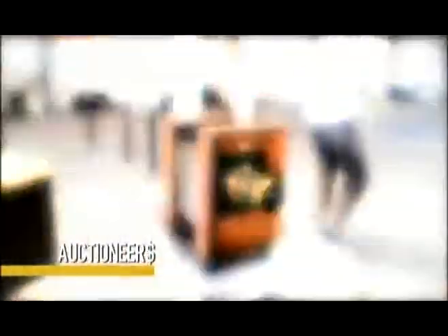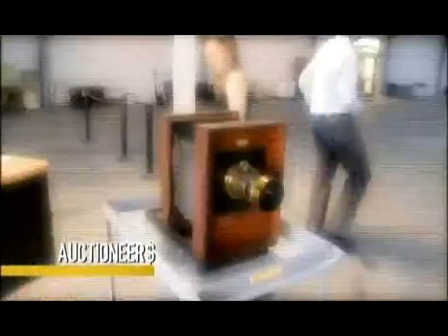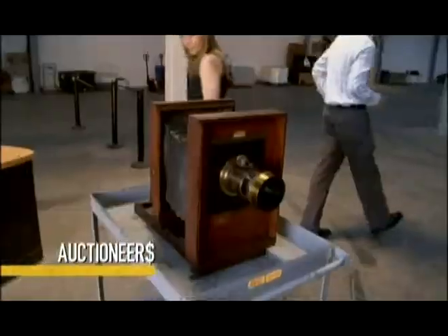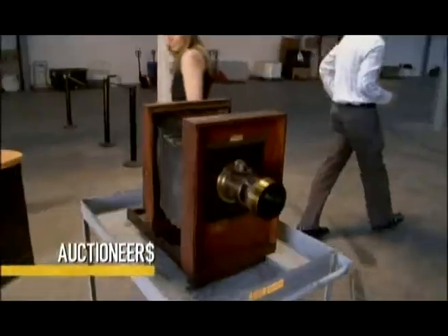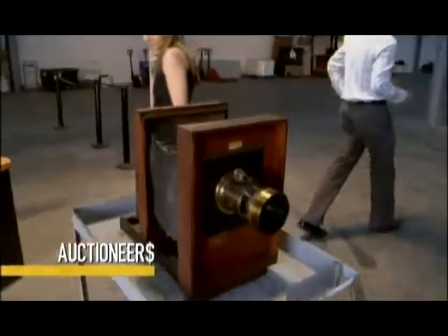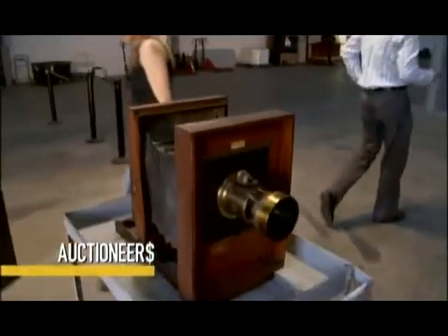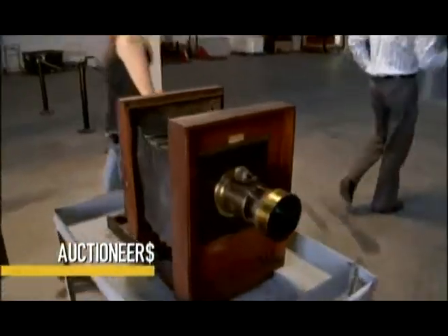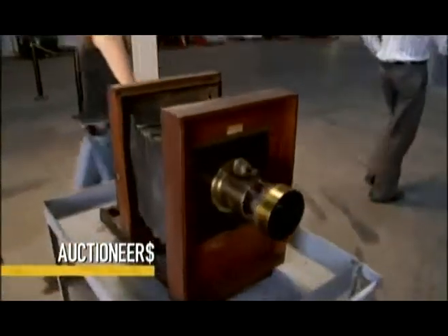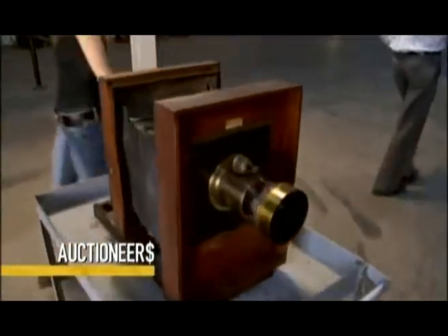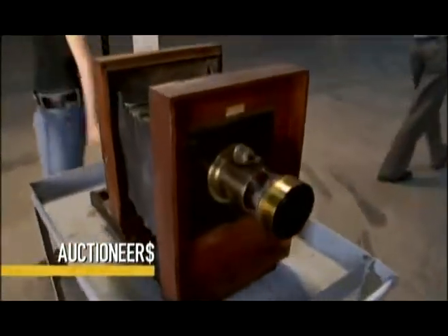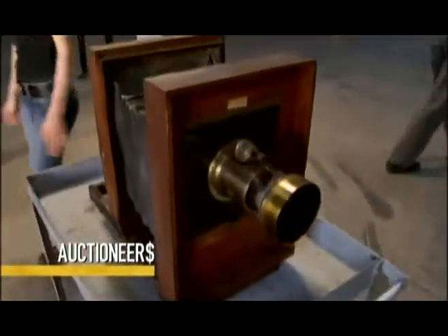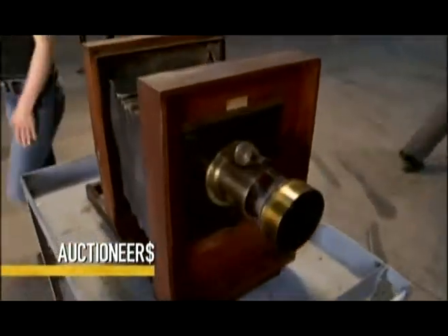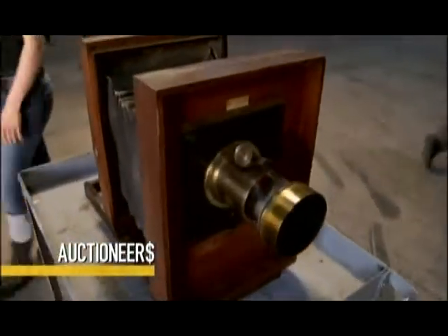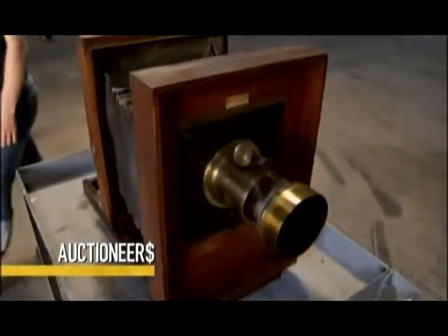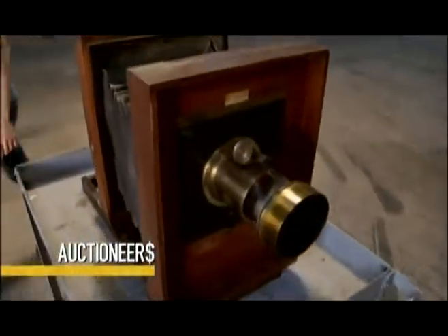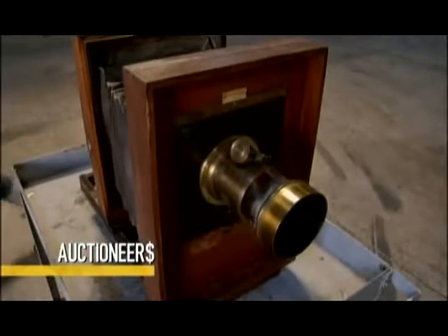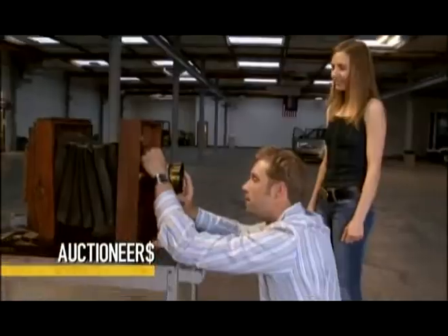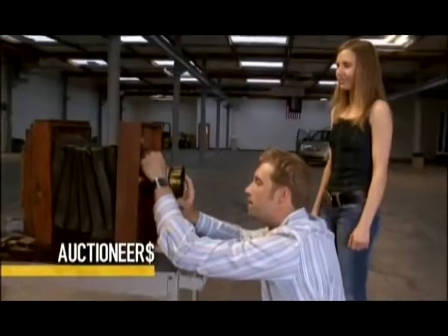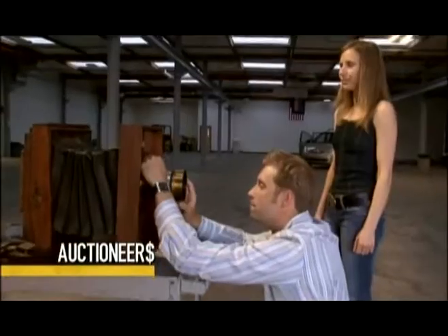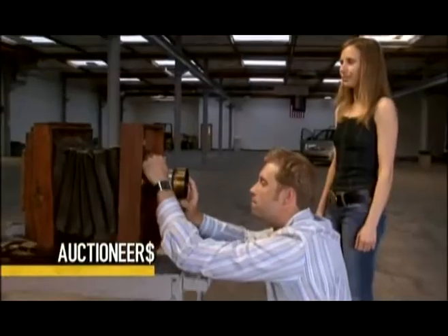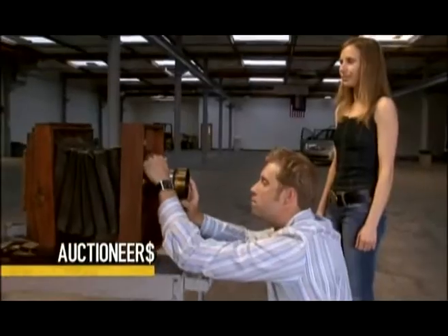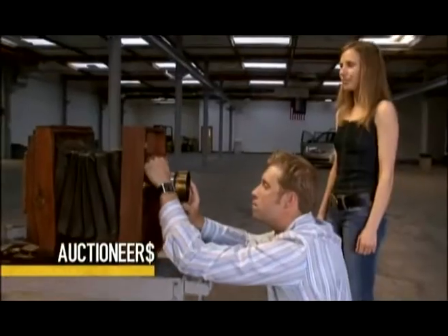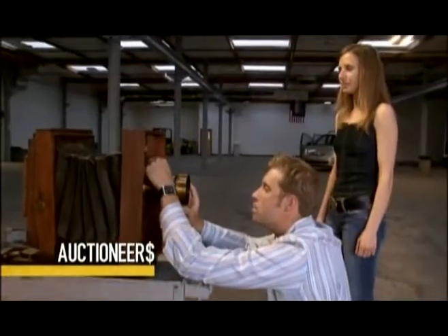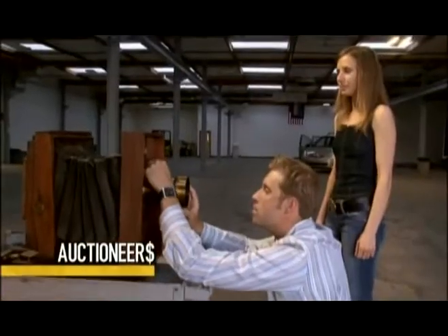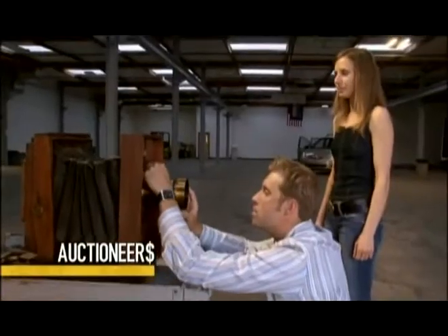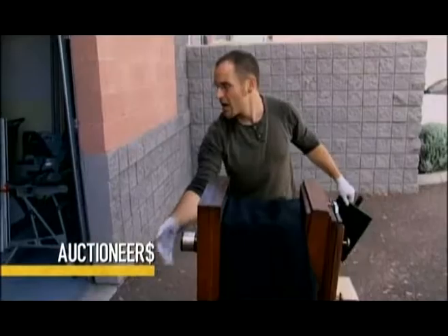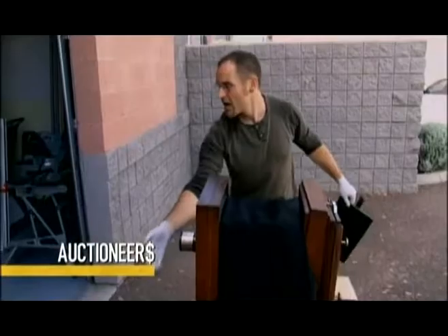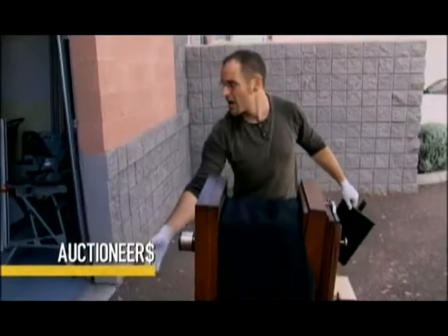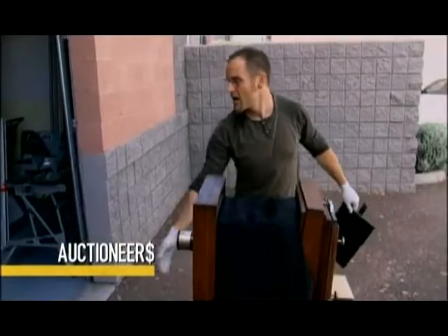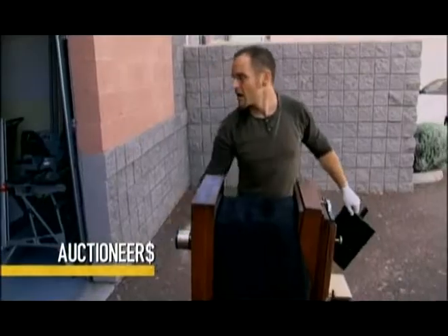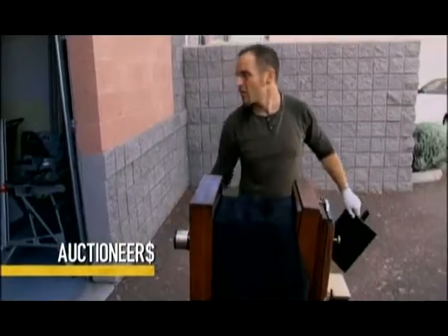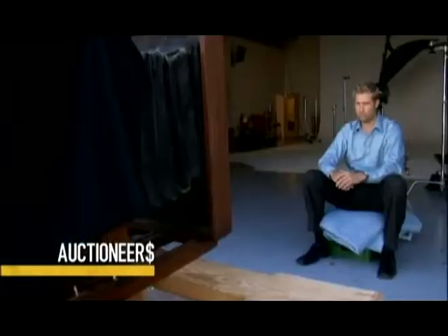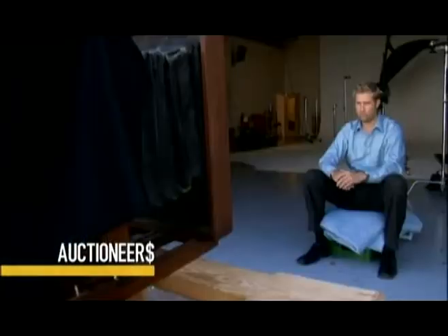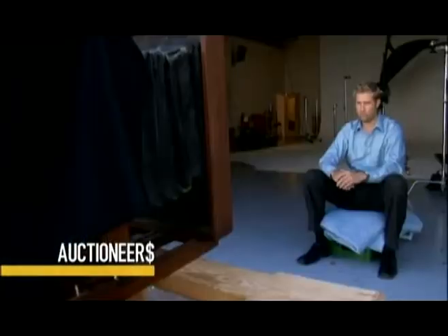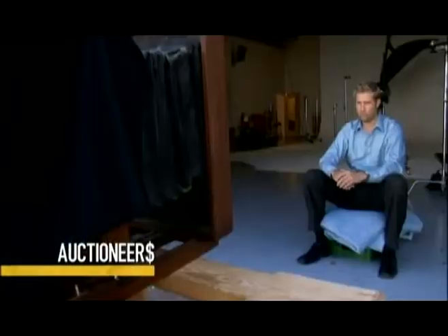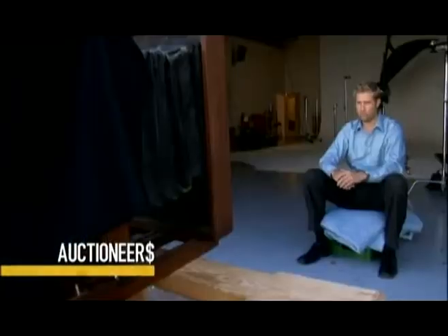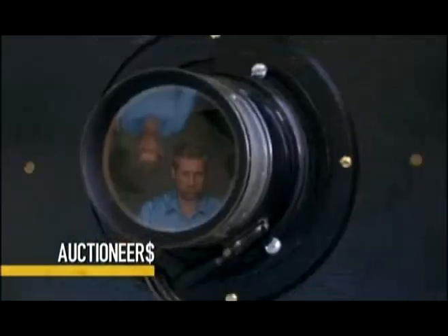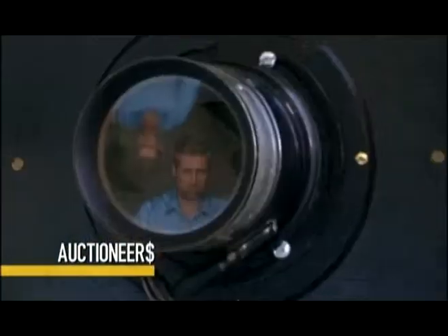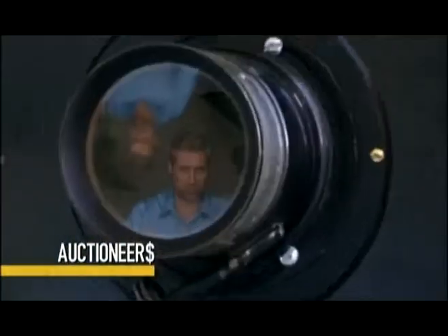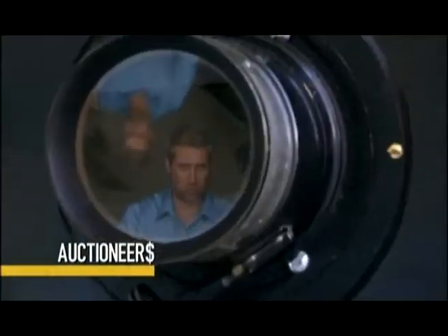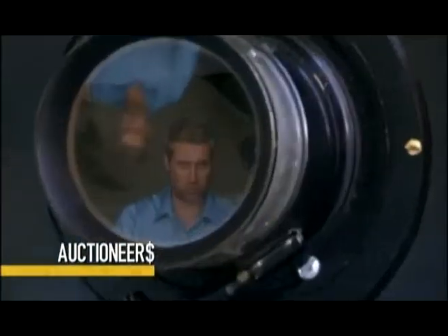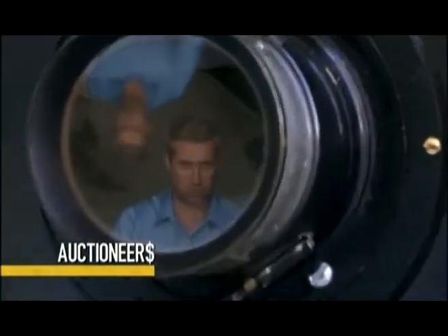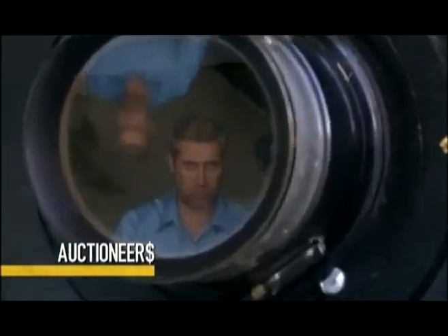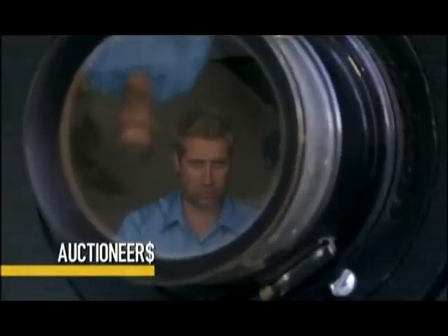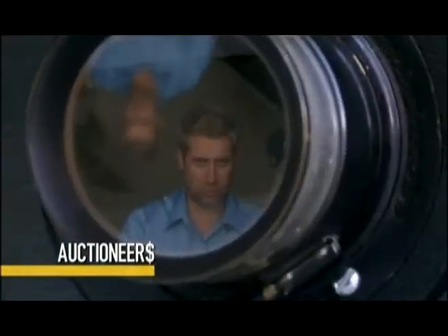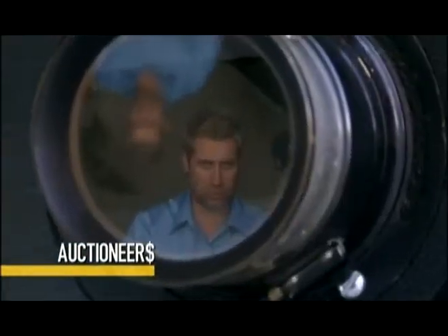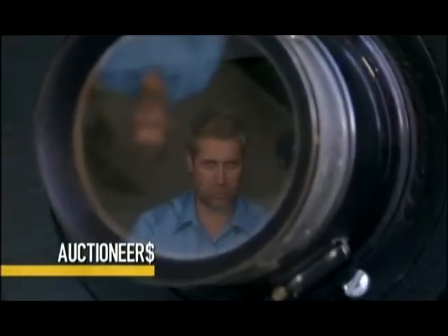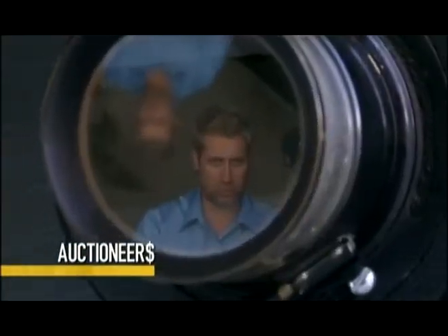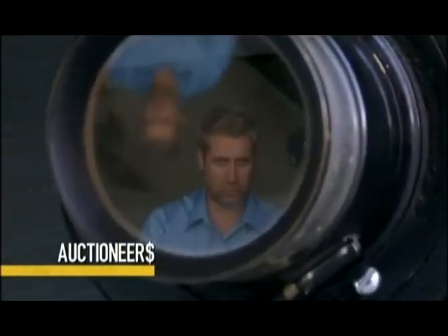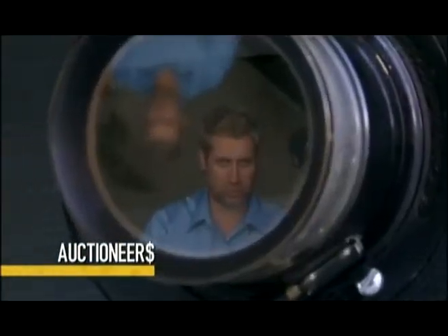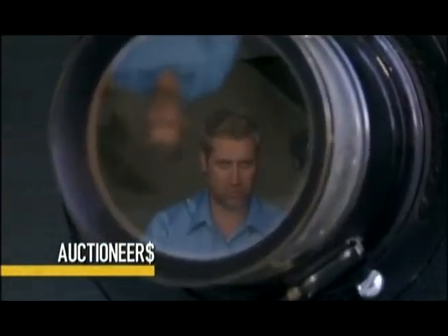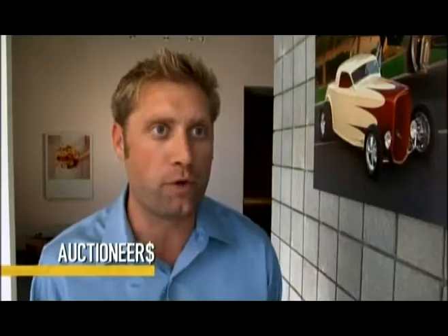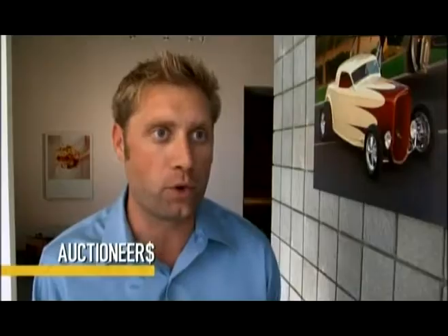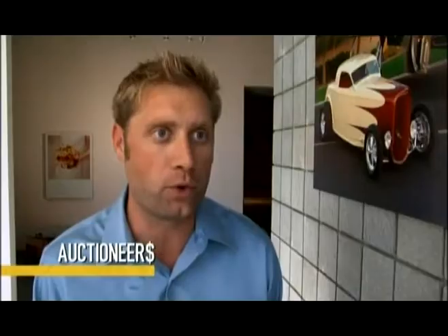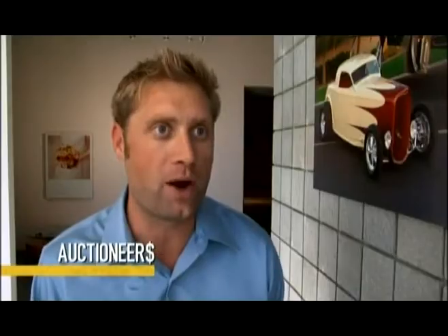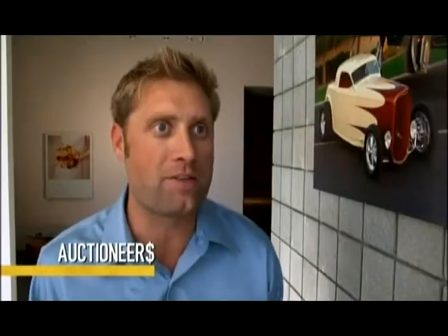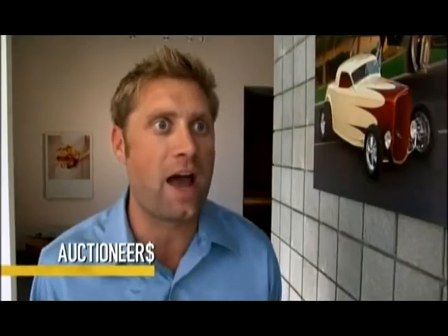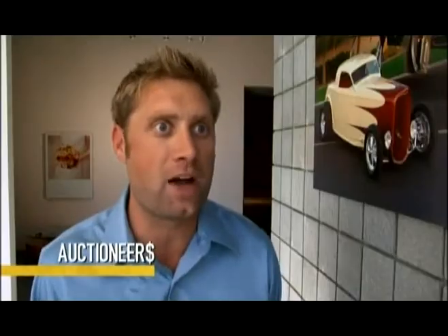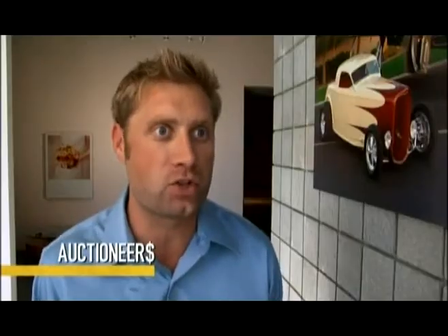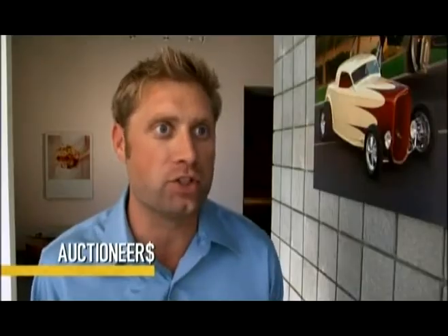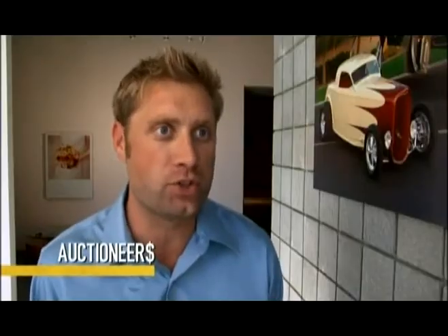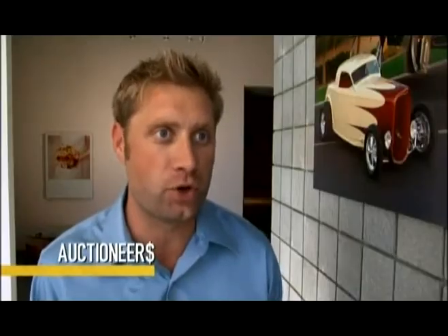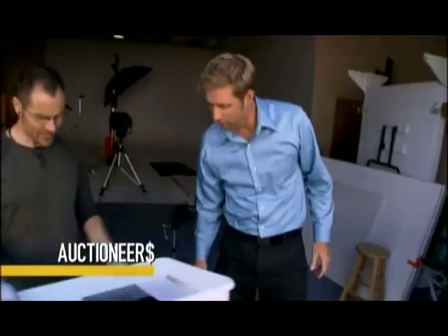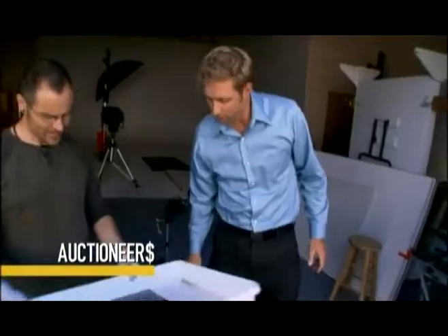Well, I have this wonderful camera. A garage sale shopper hopes to expose a big profit. Will the photograph actually turn out?